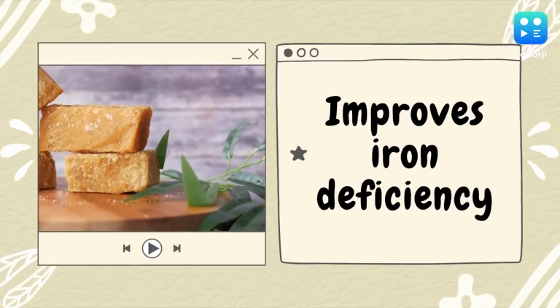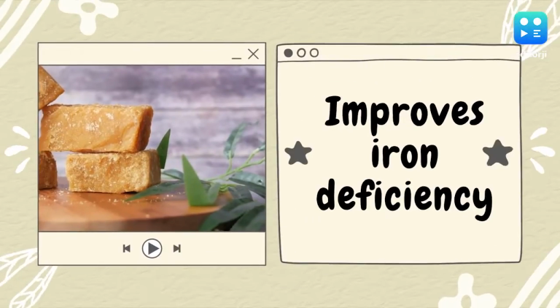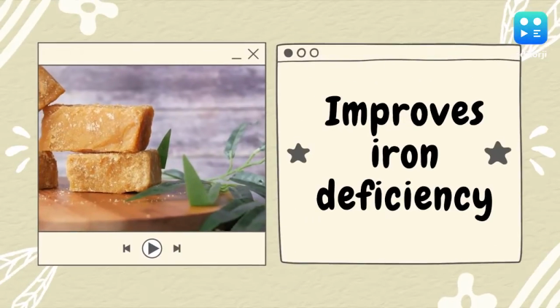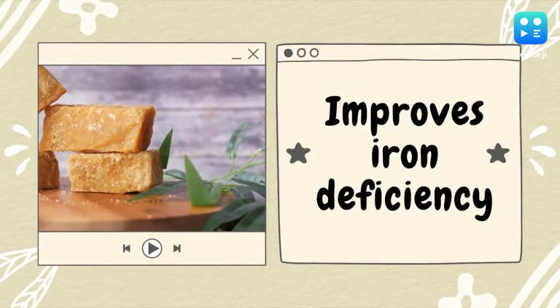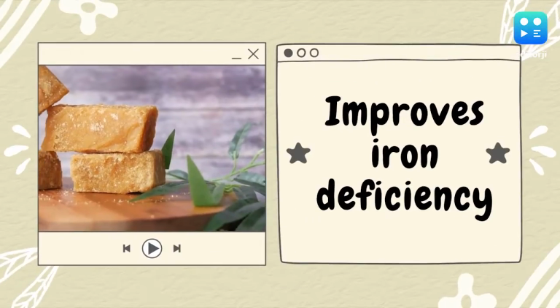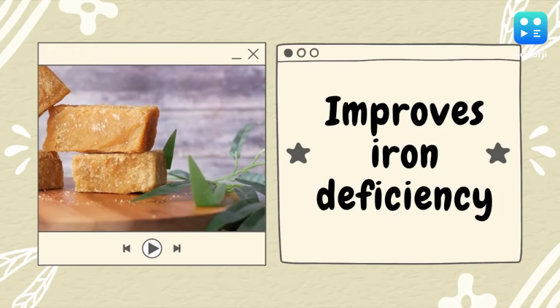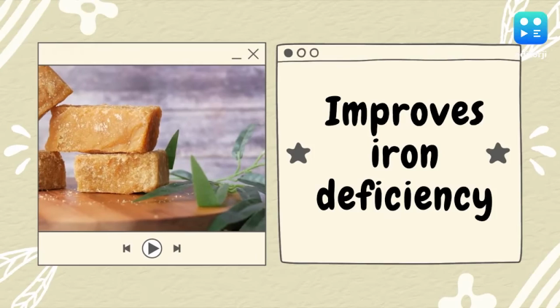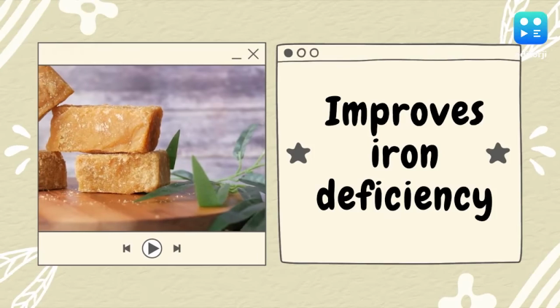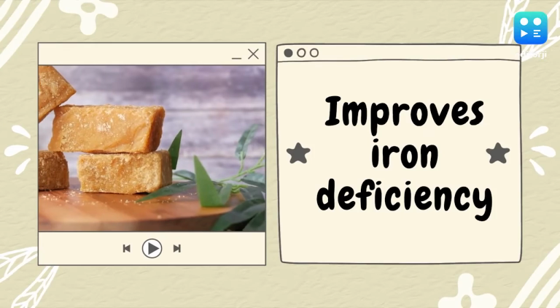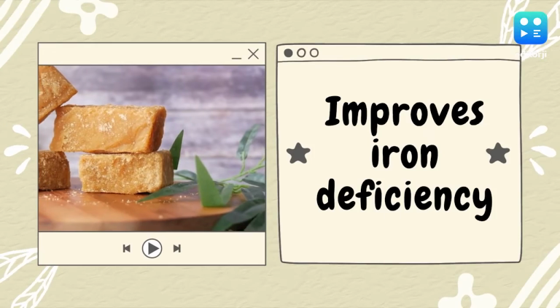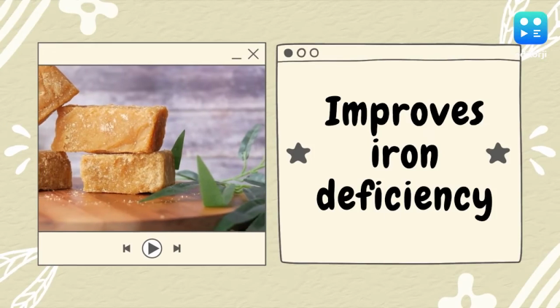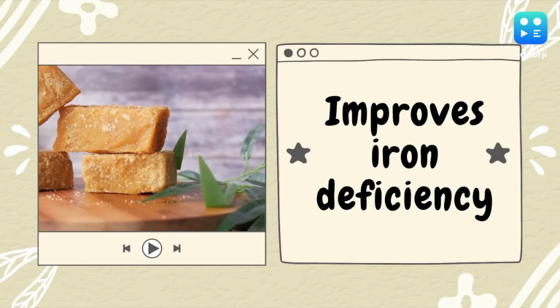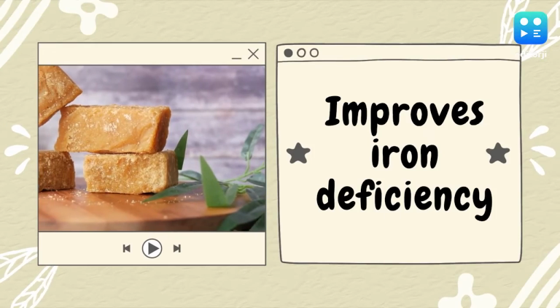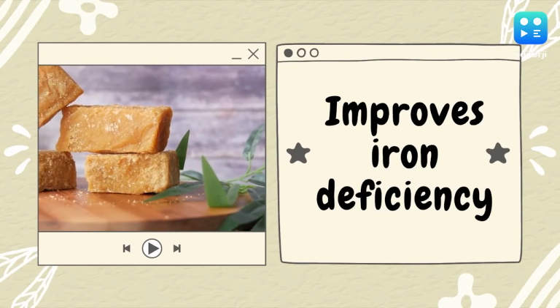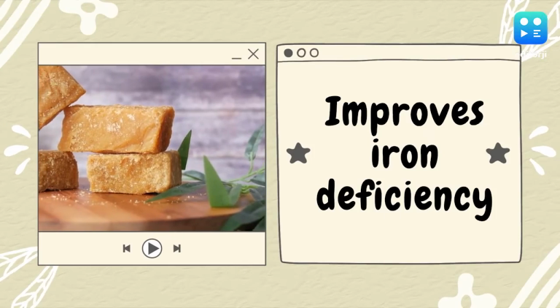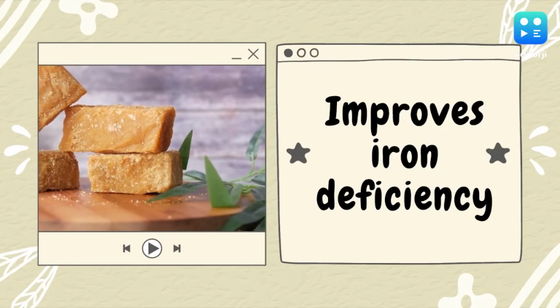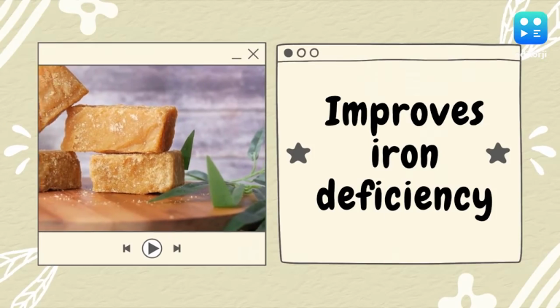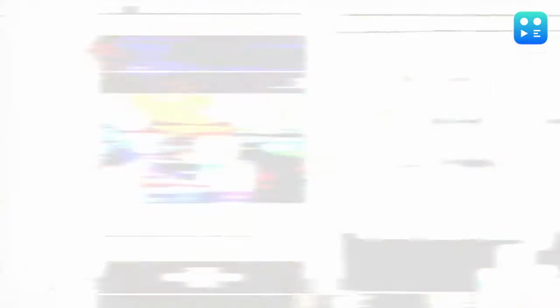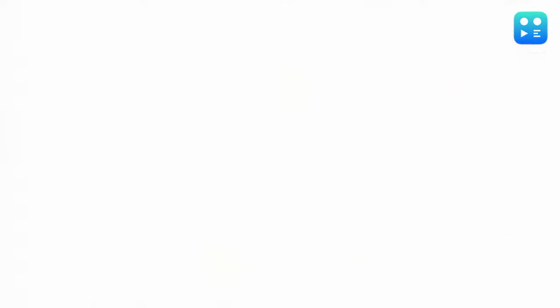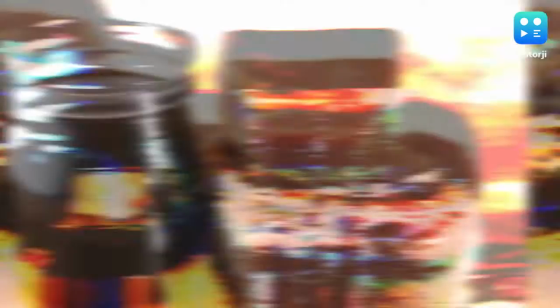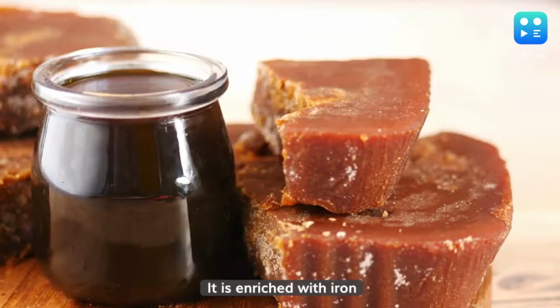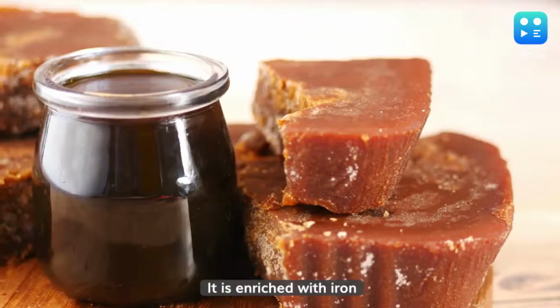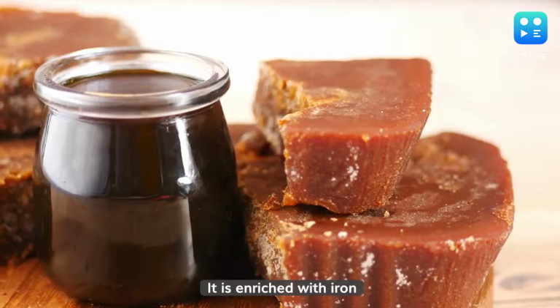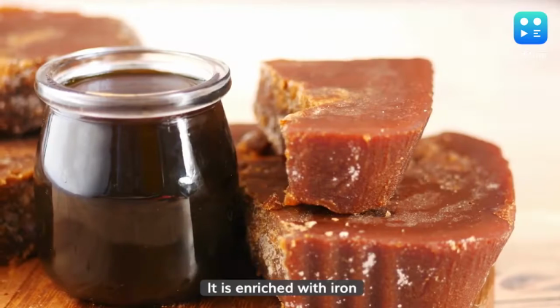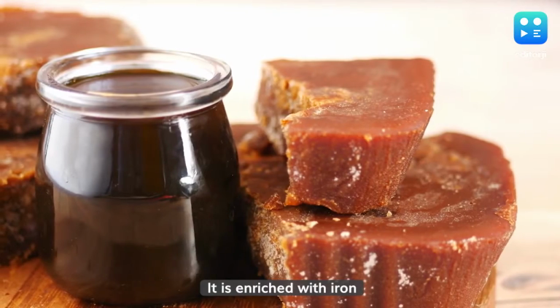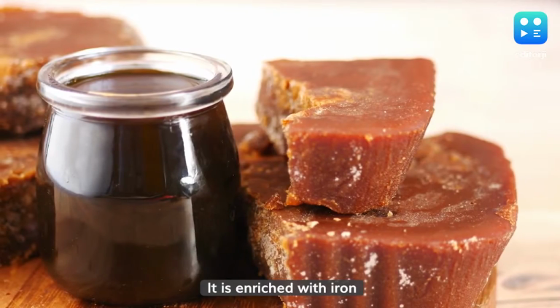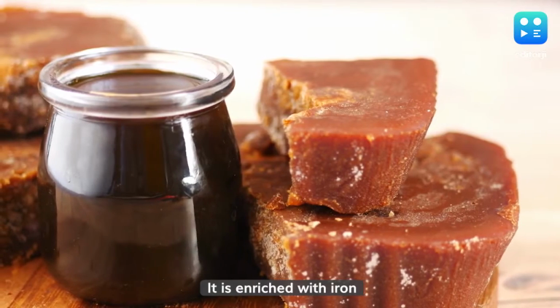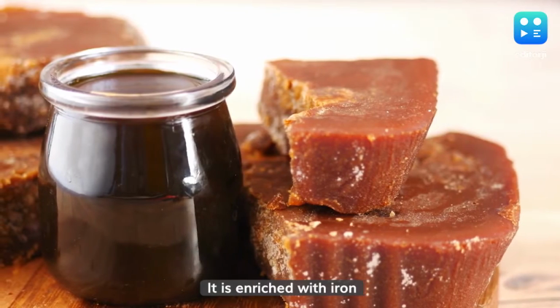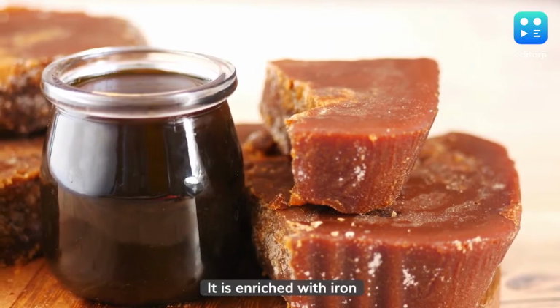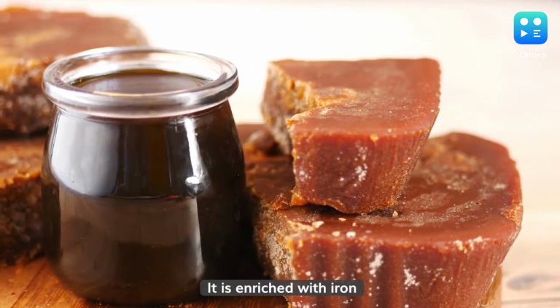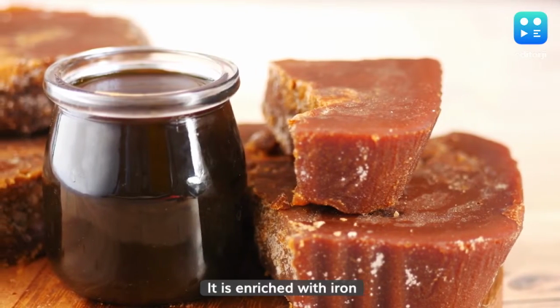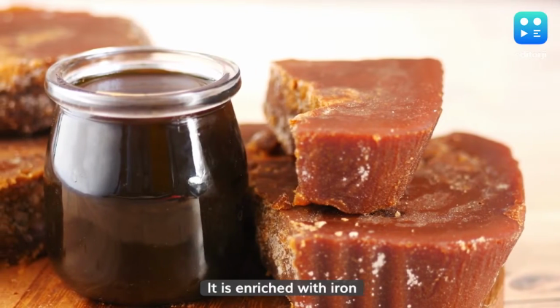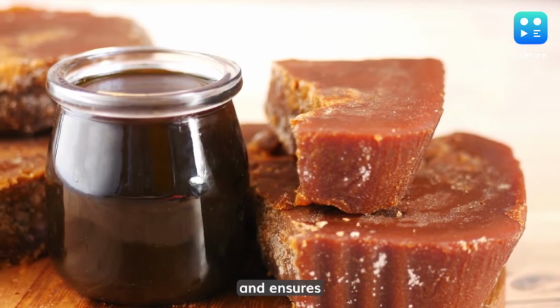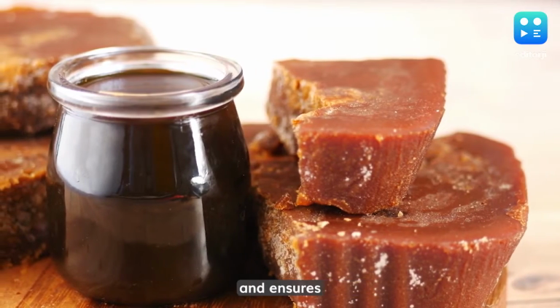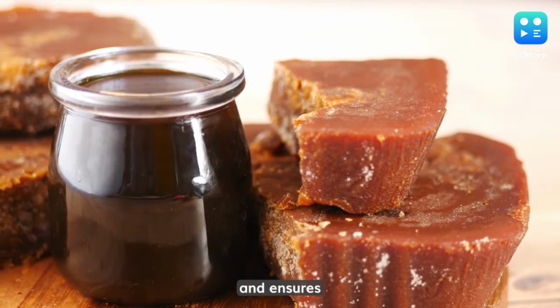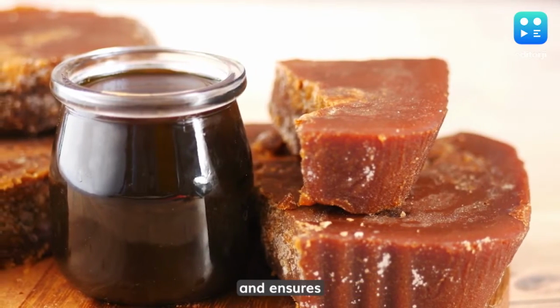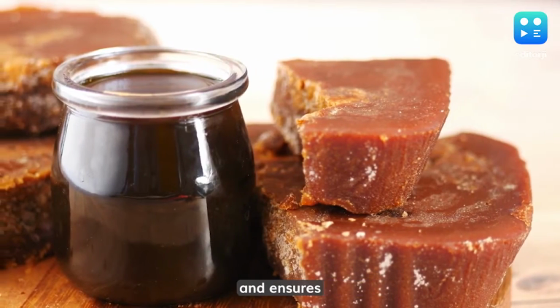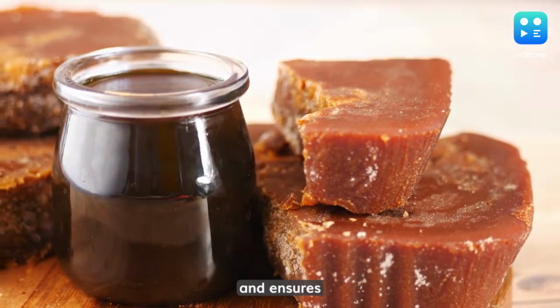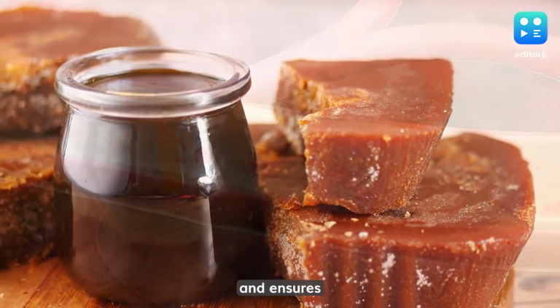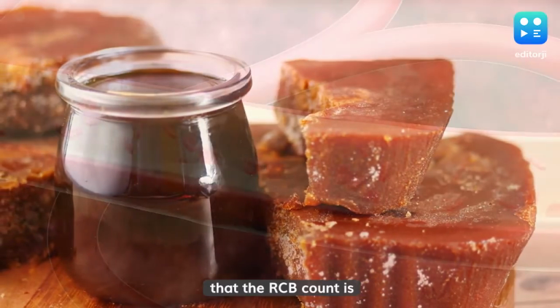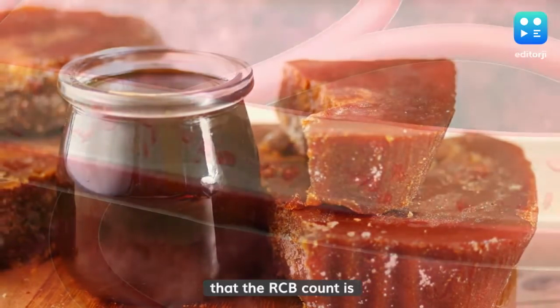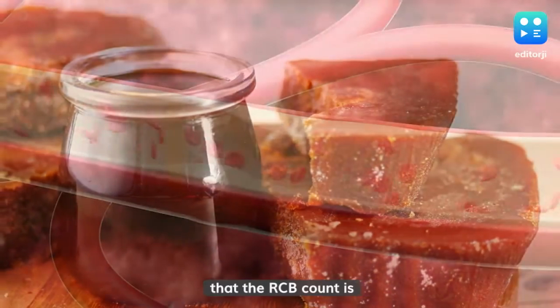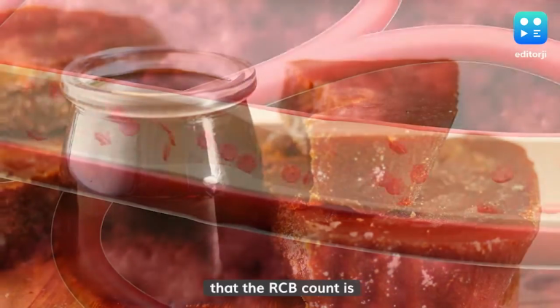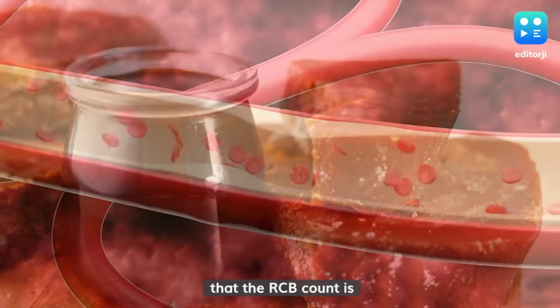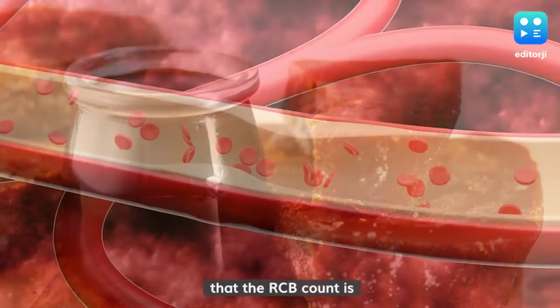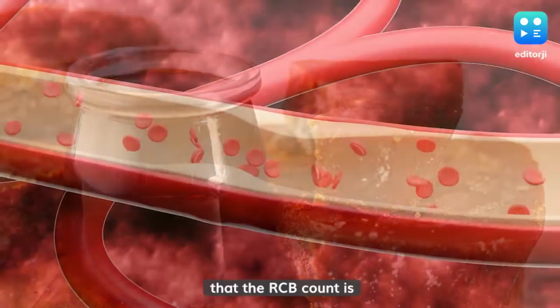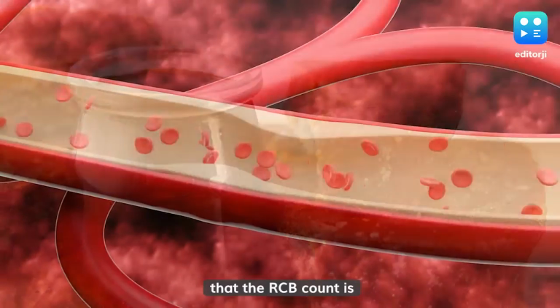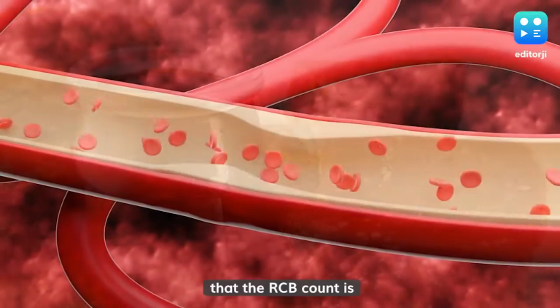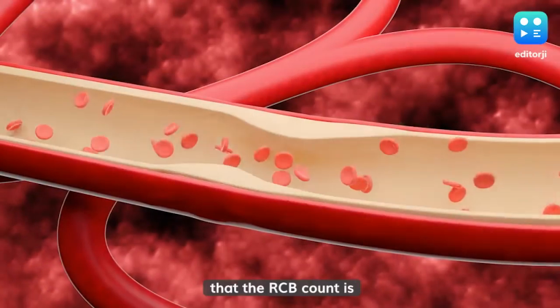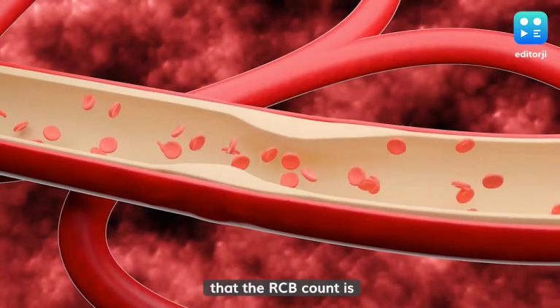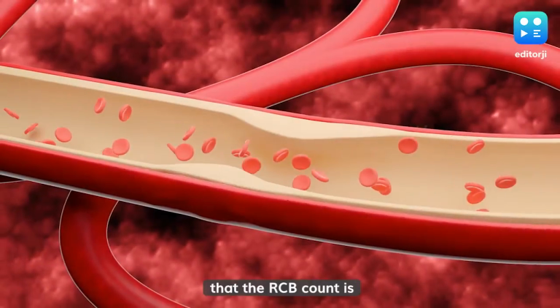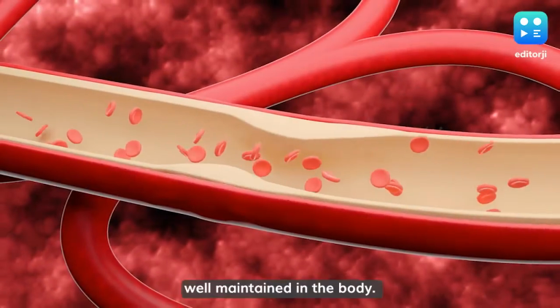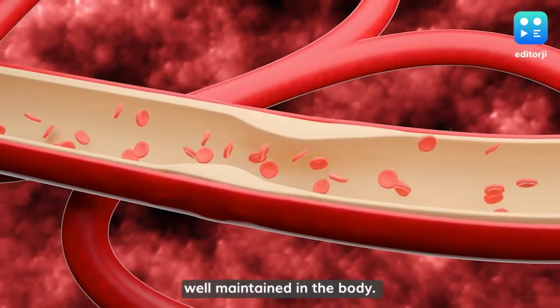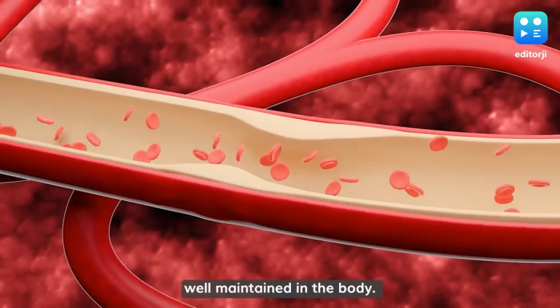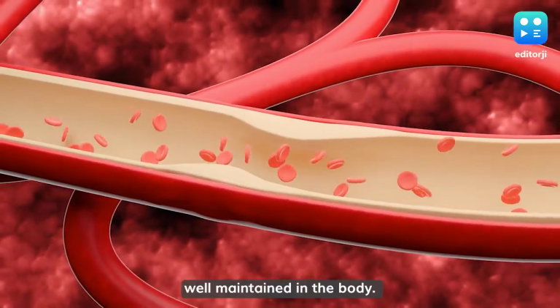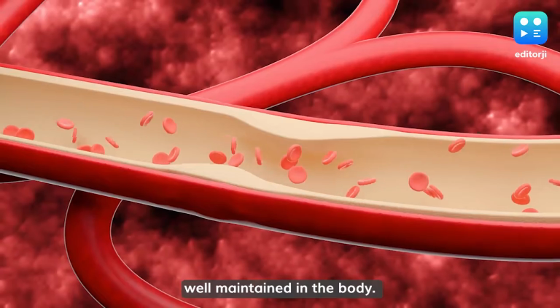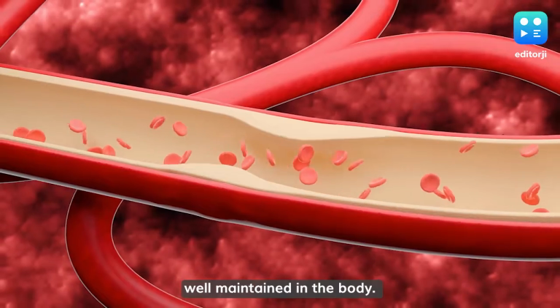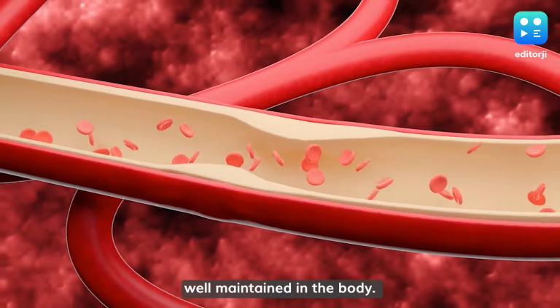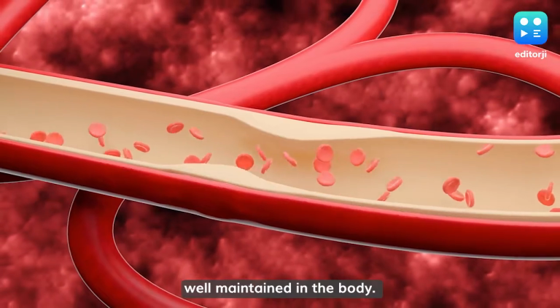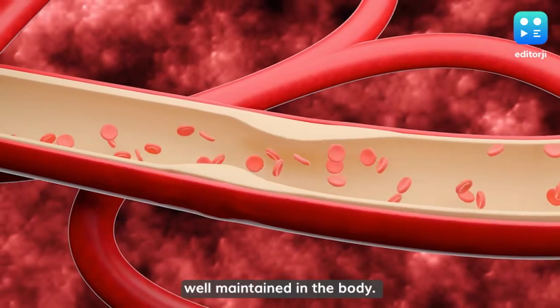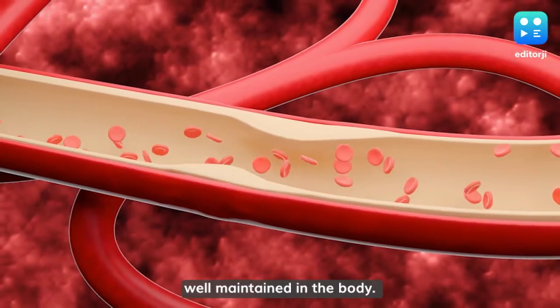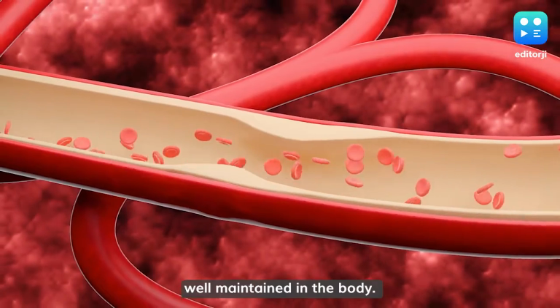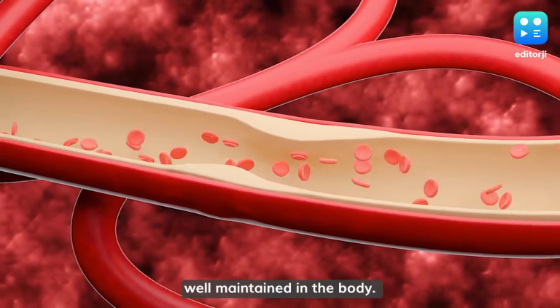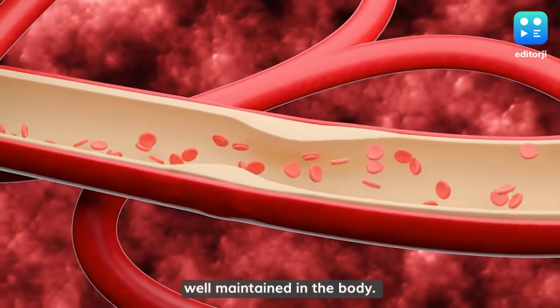Improves Iron Deficiency: Jaggery is enriched with iron and ensures that the RBC count is well maintained in the body.